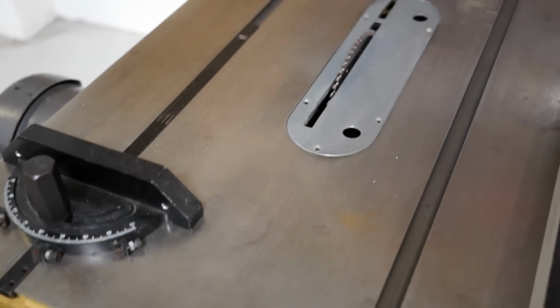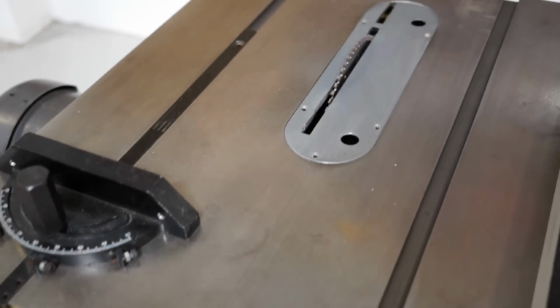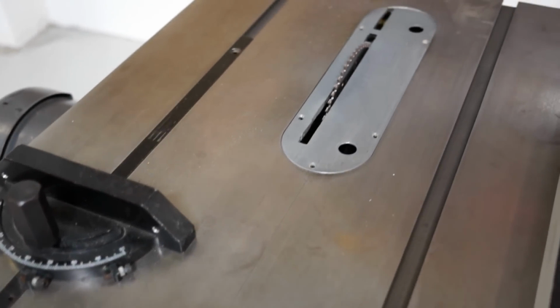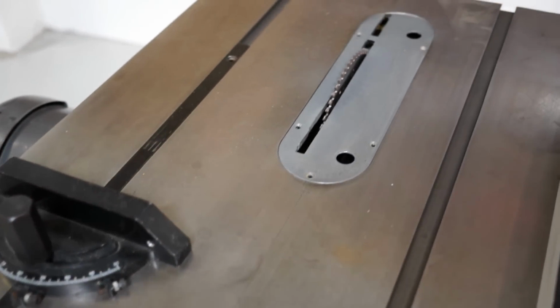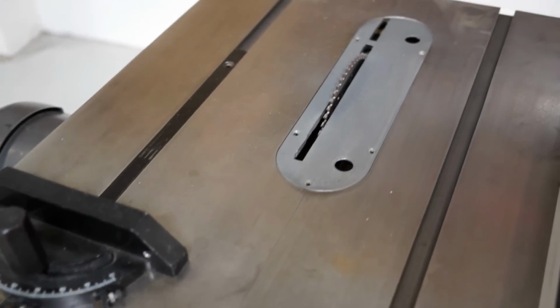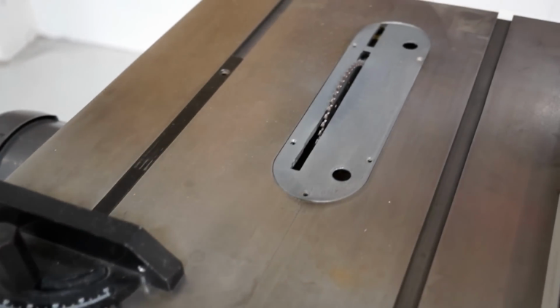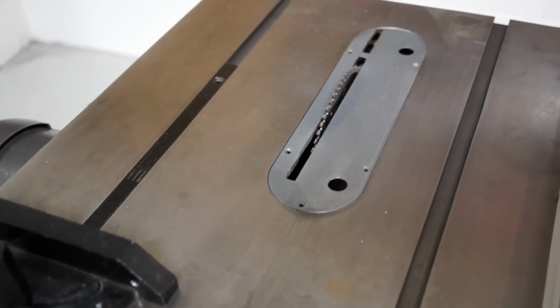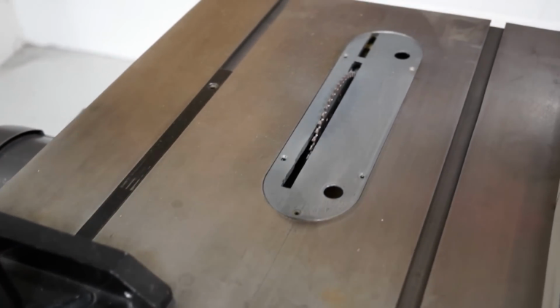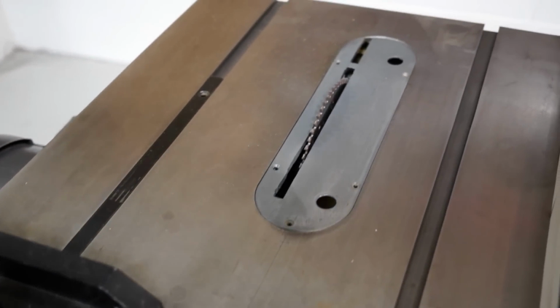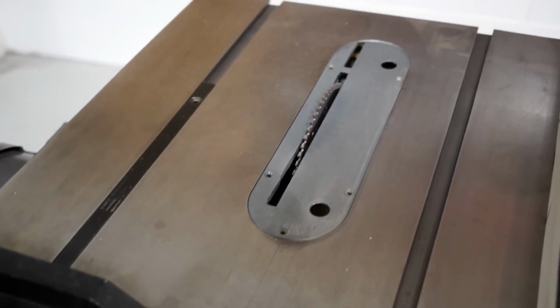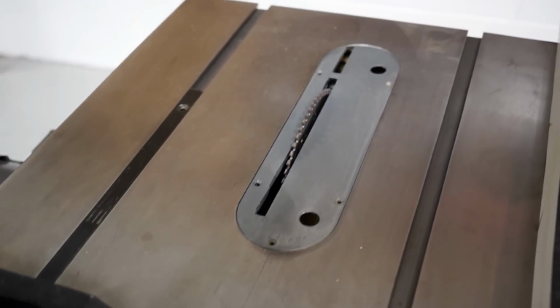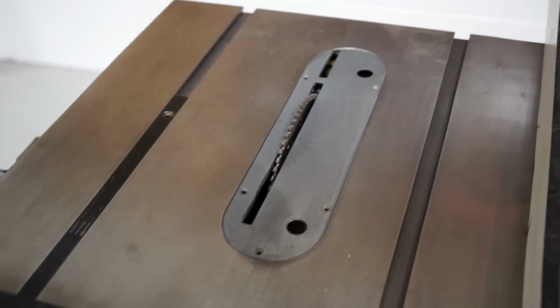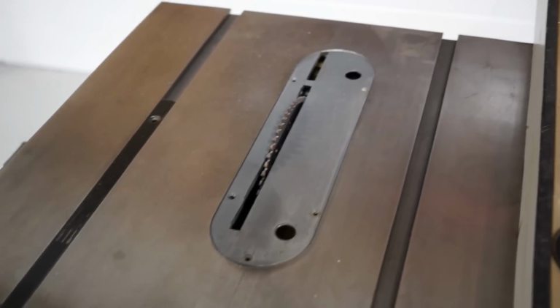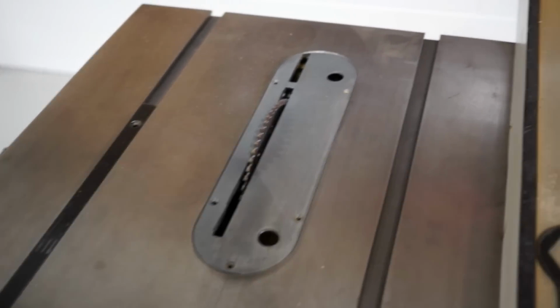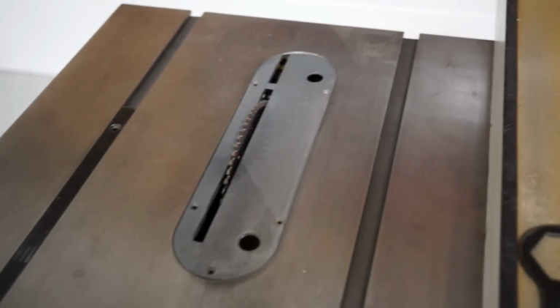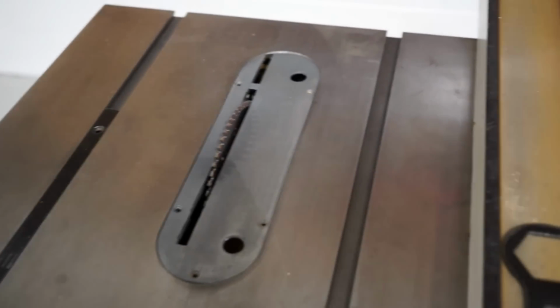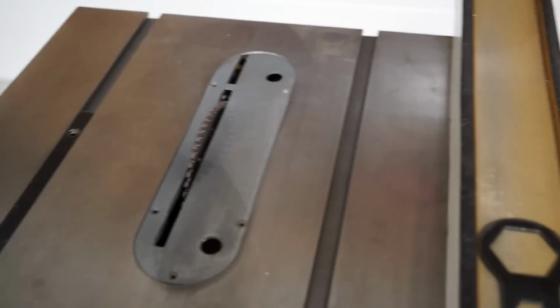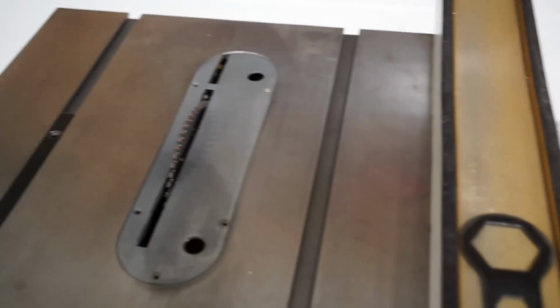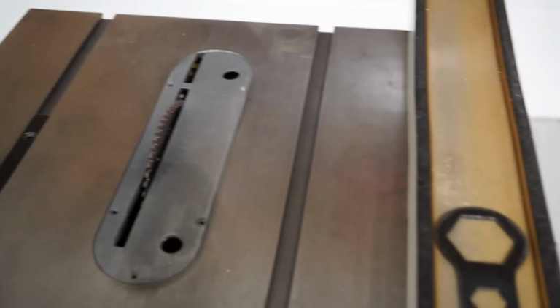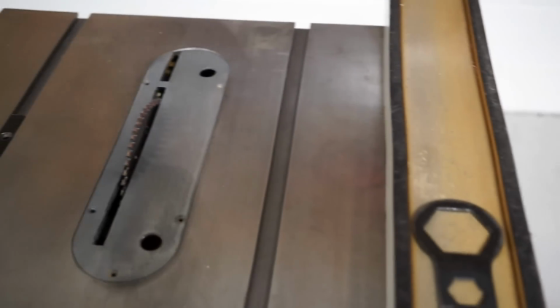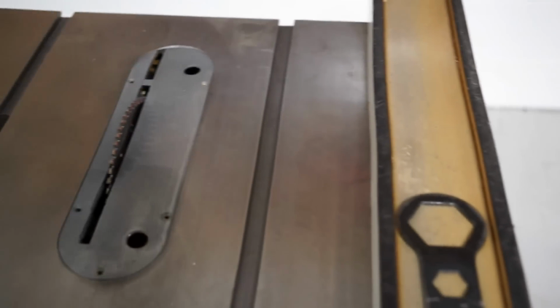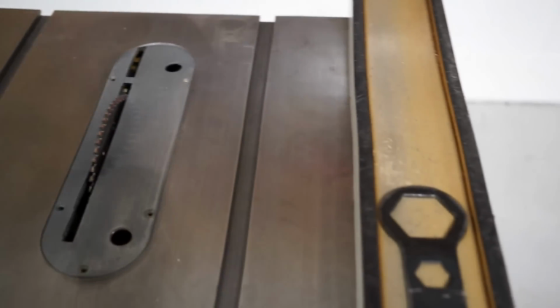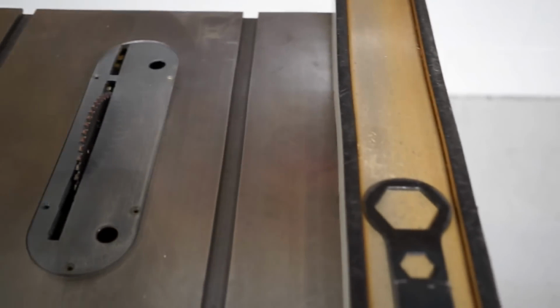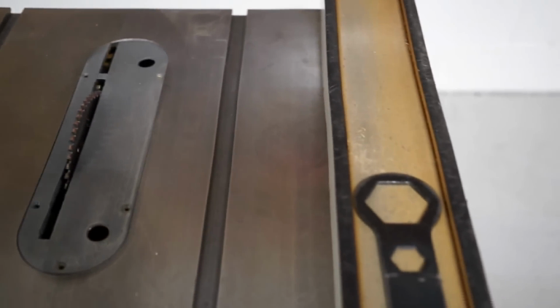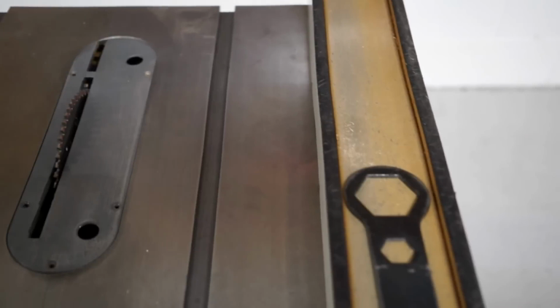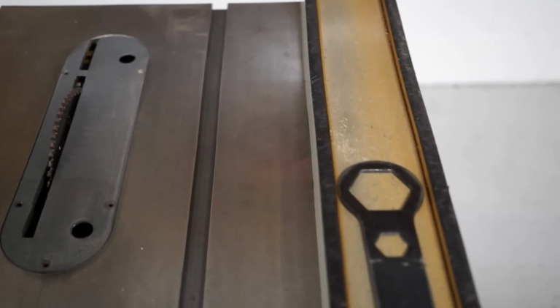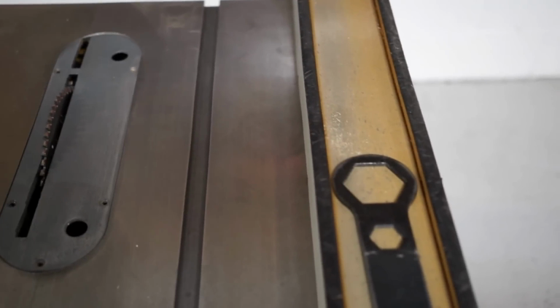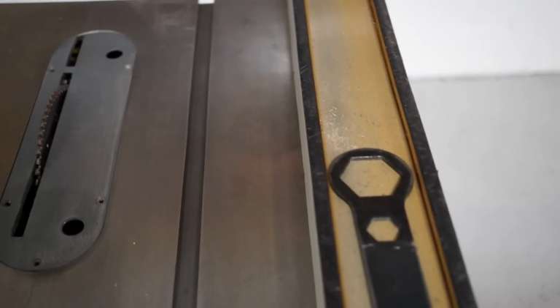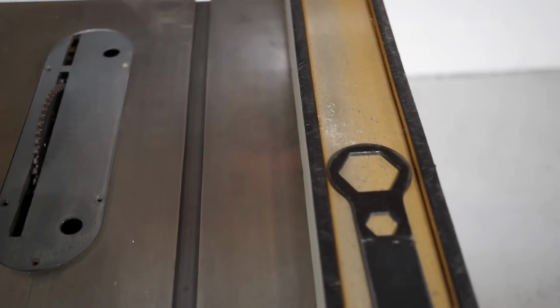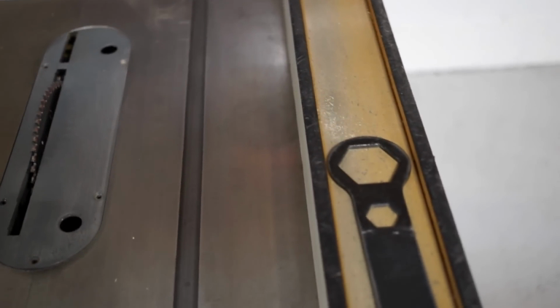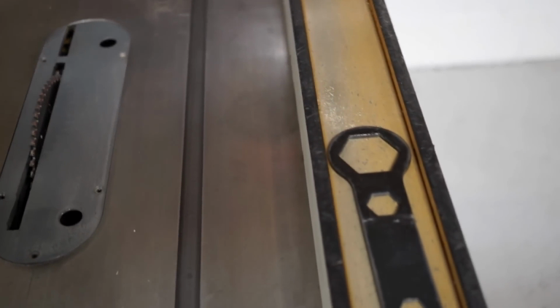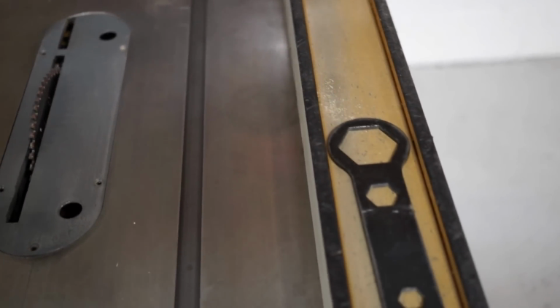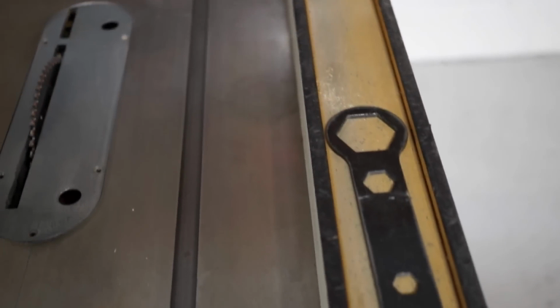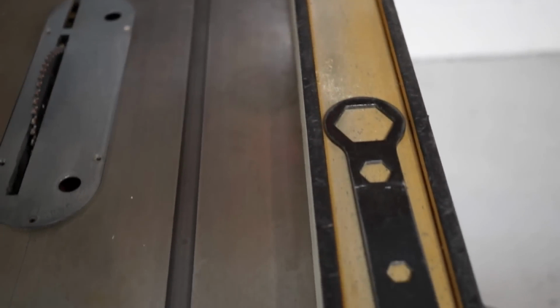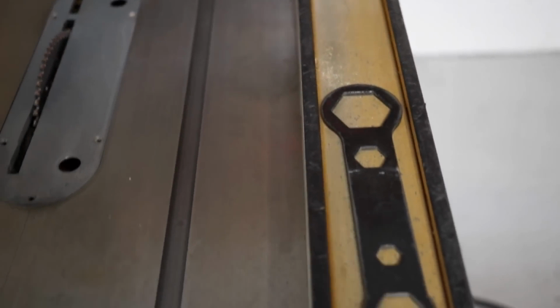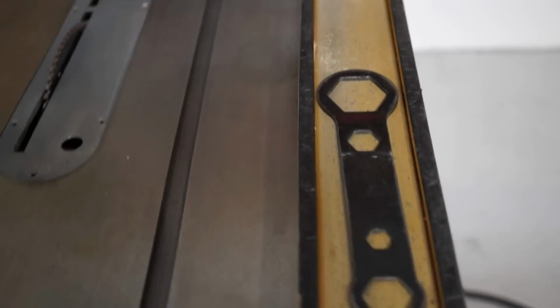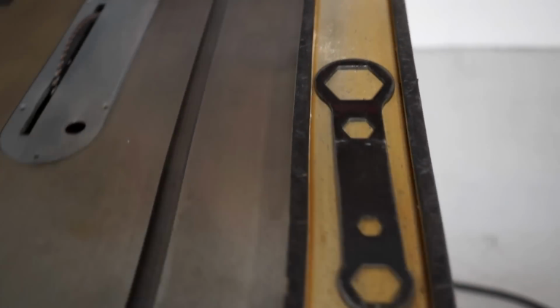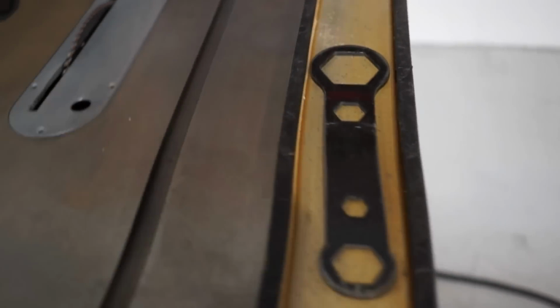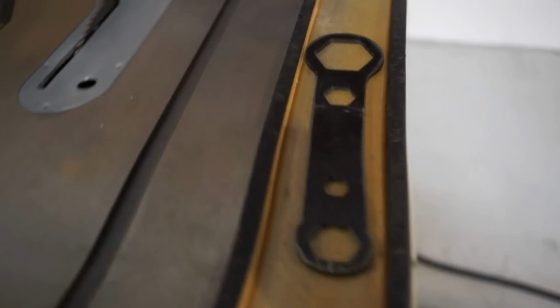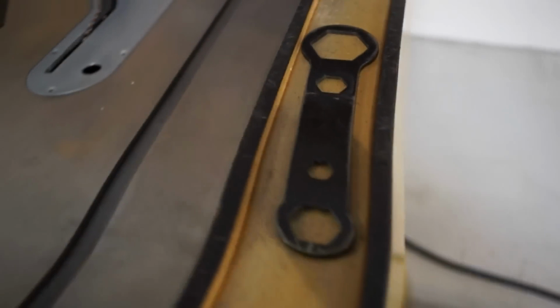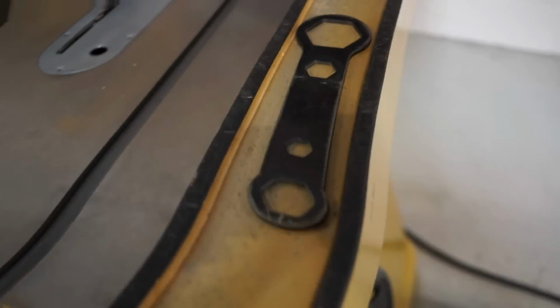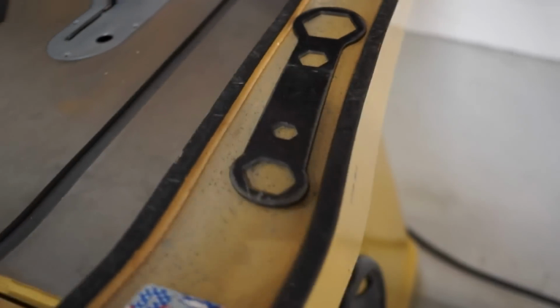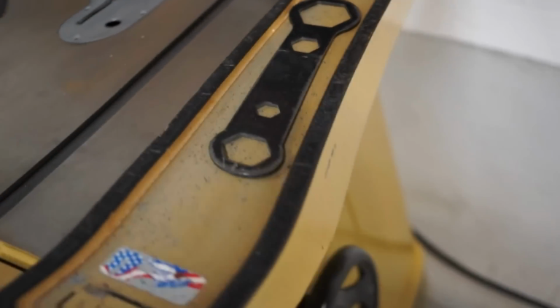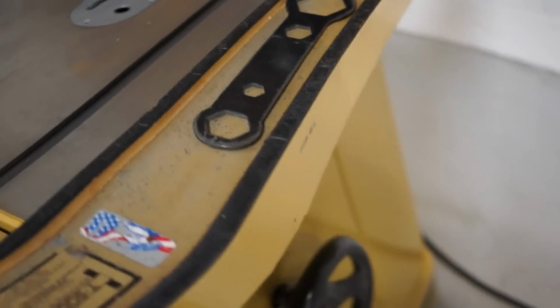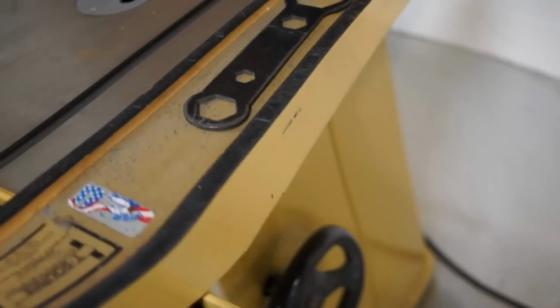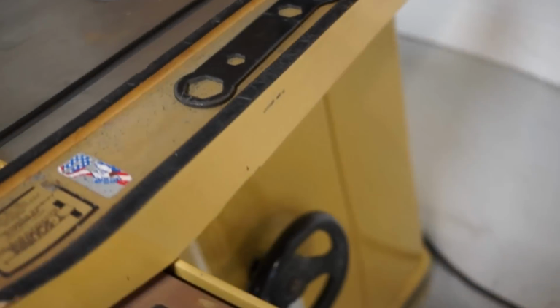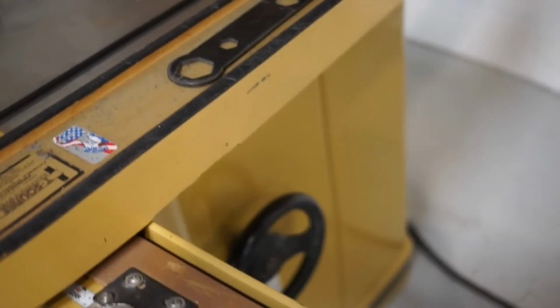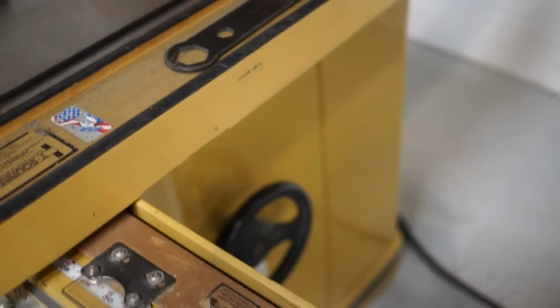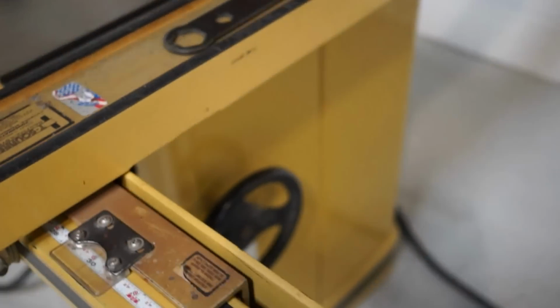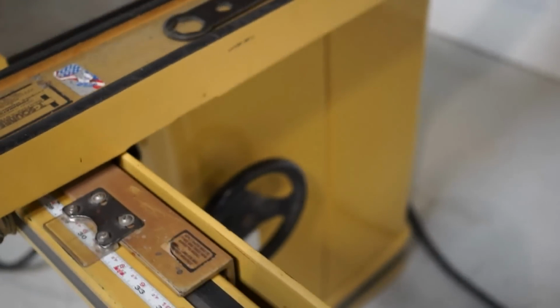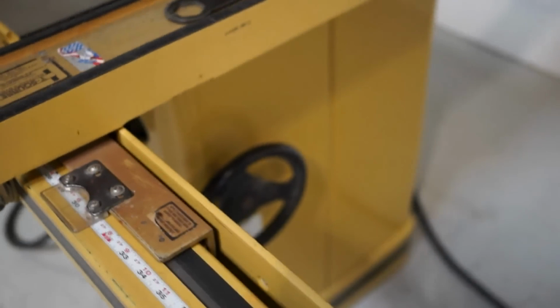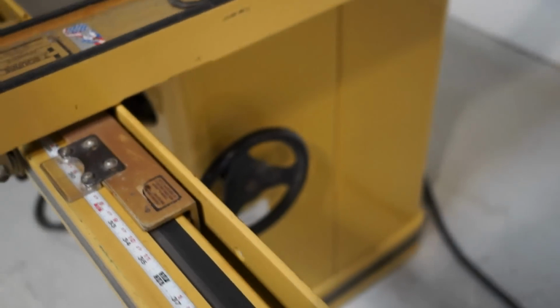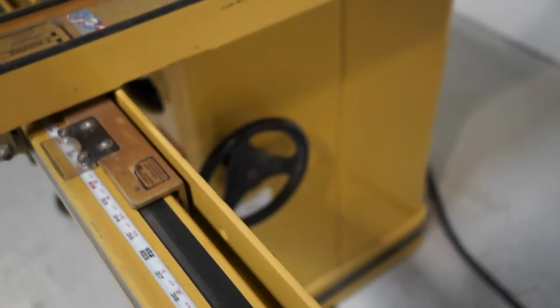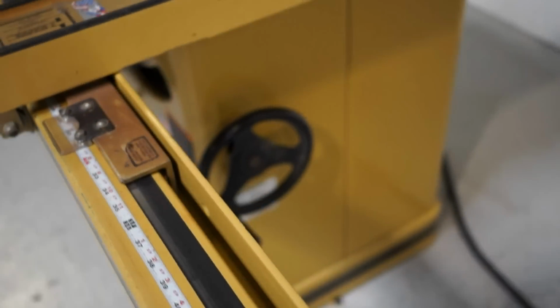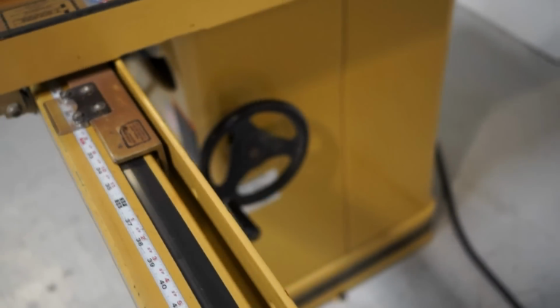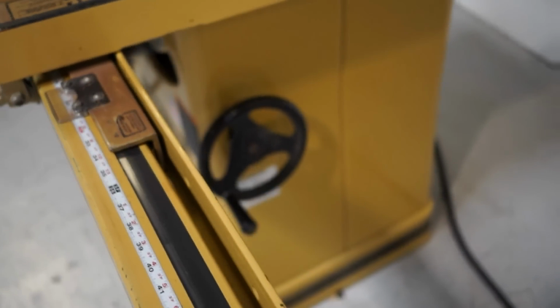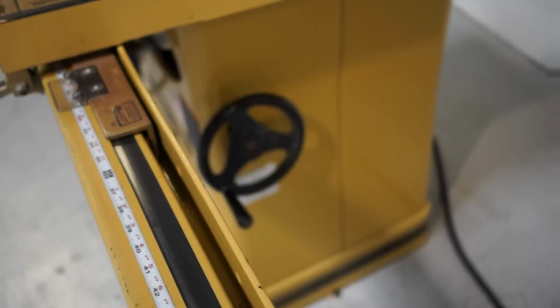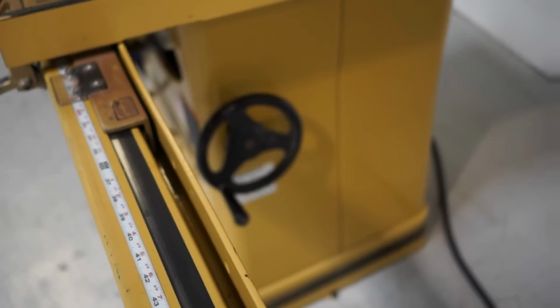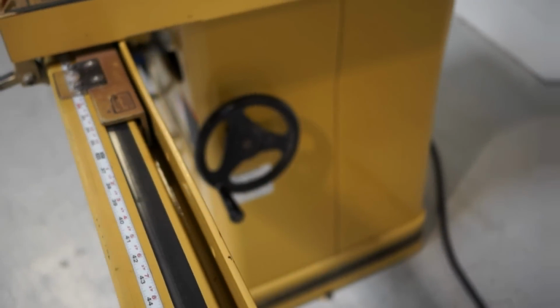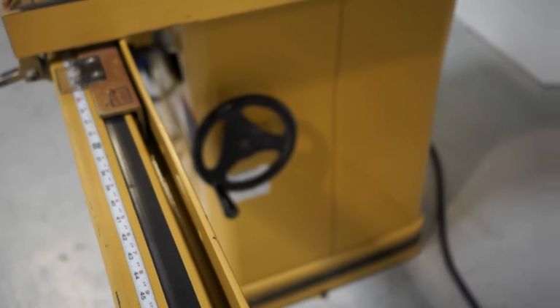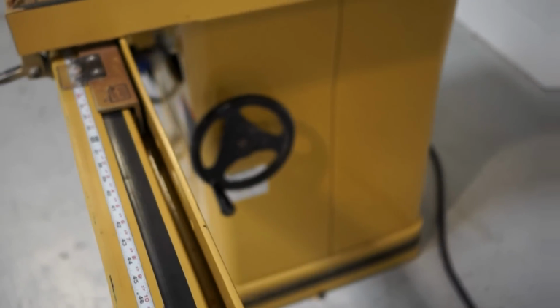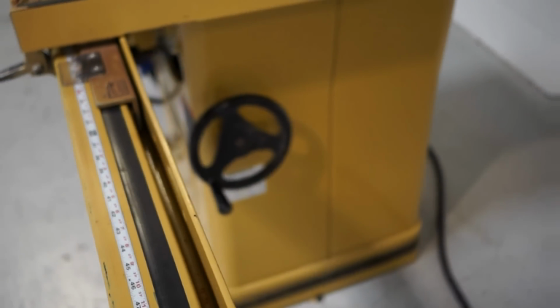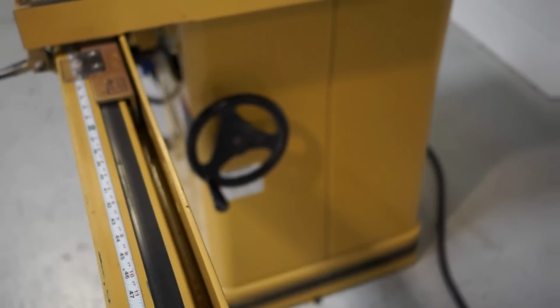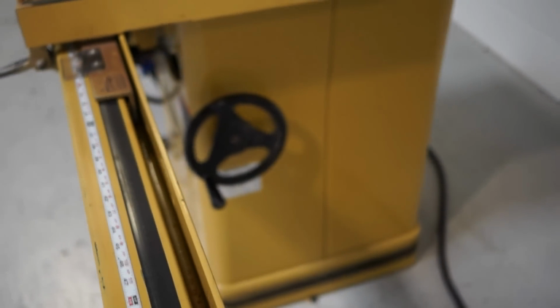Original miter gauge and wrench included. Clean case as you can see.